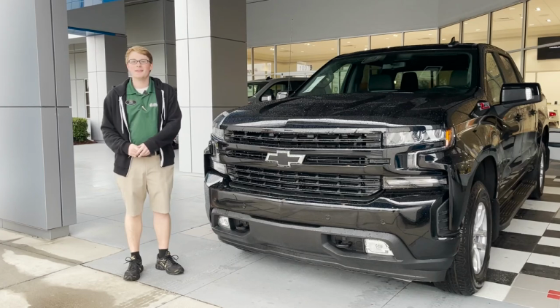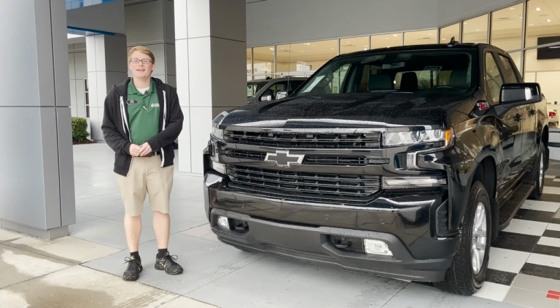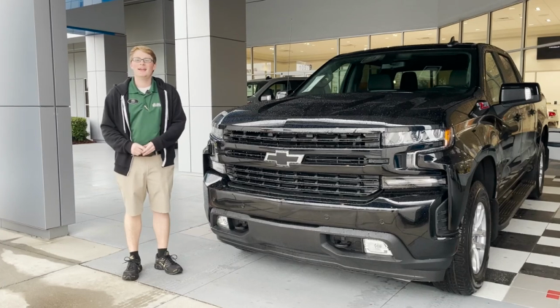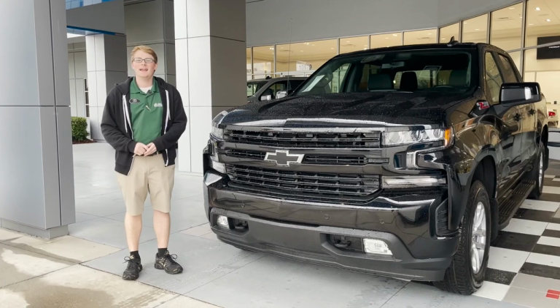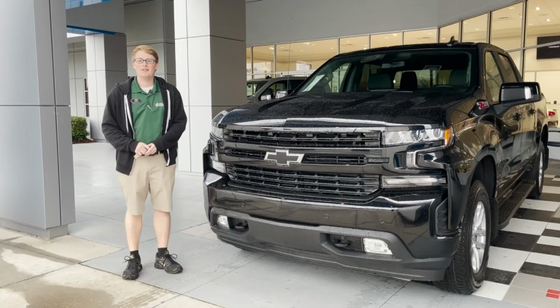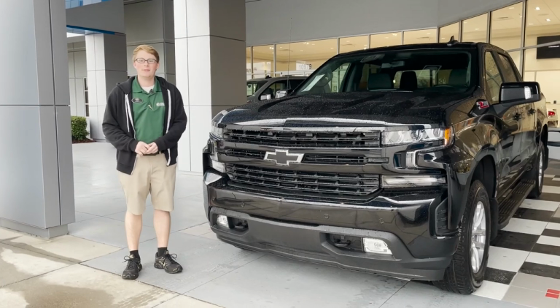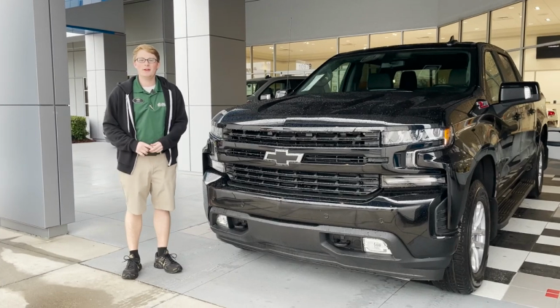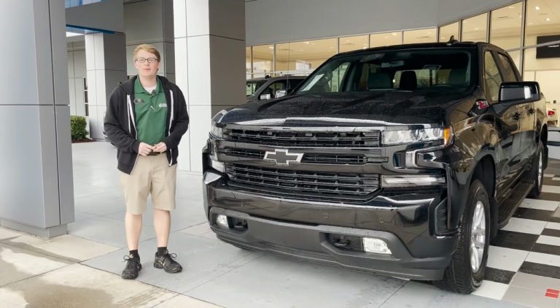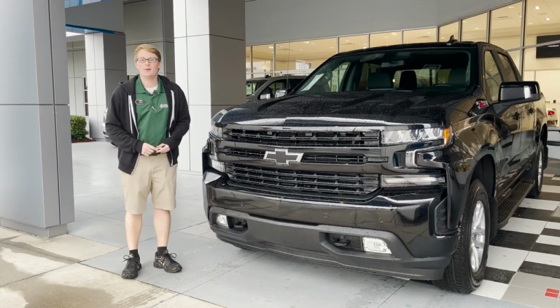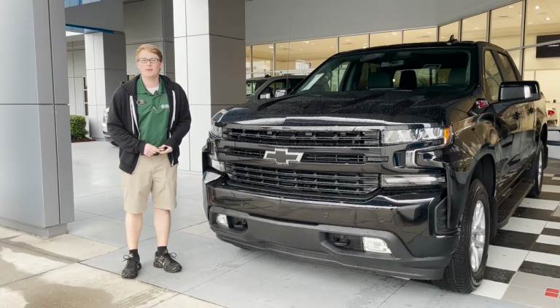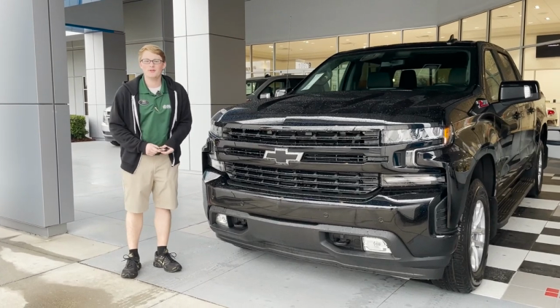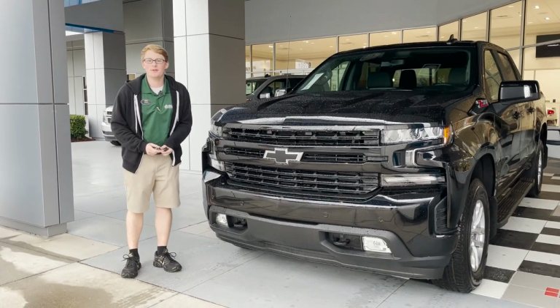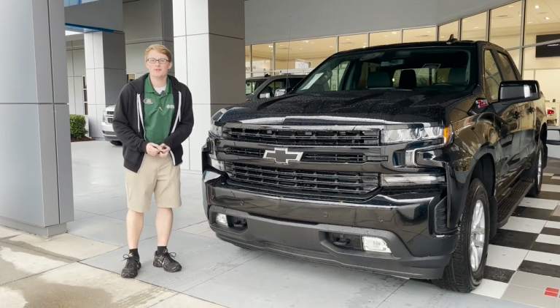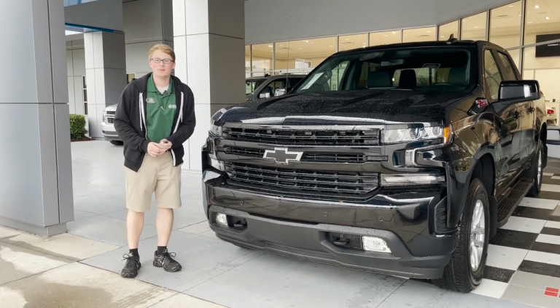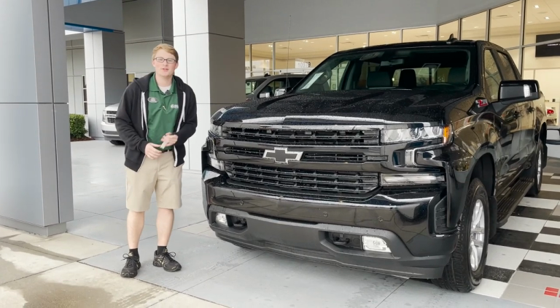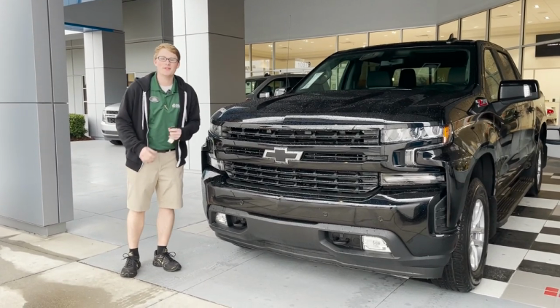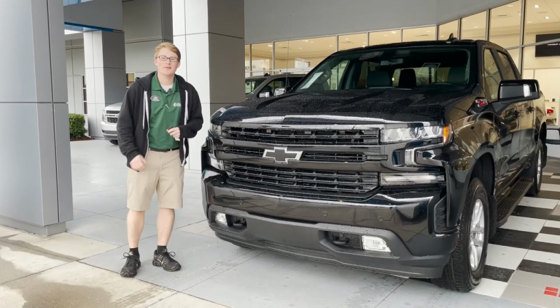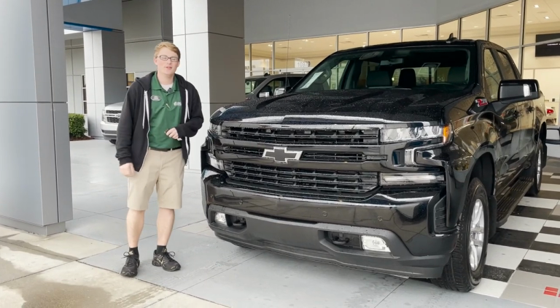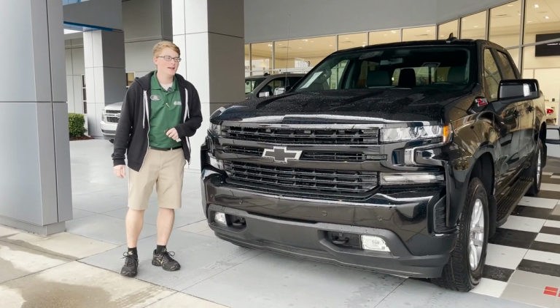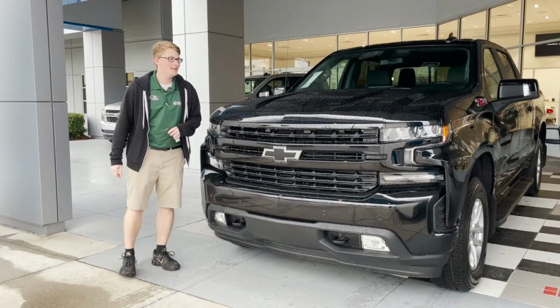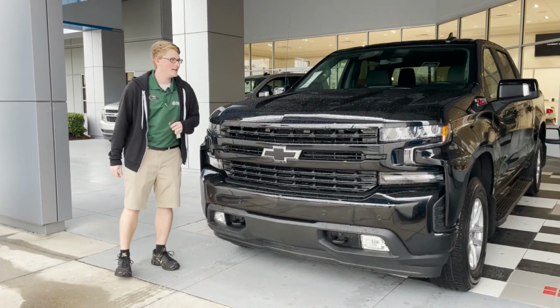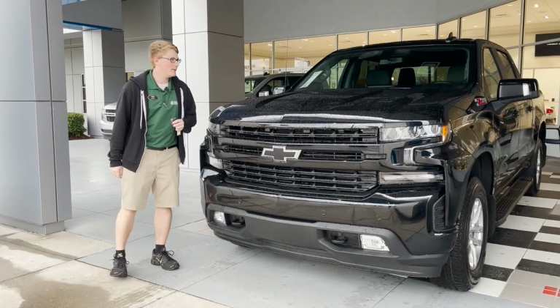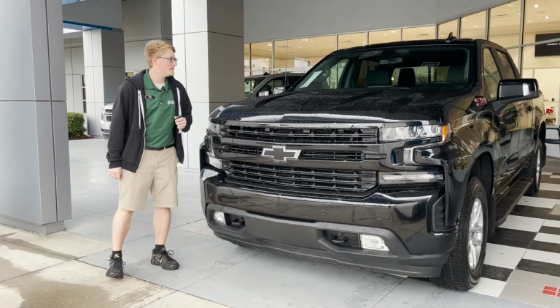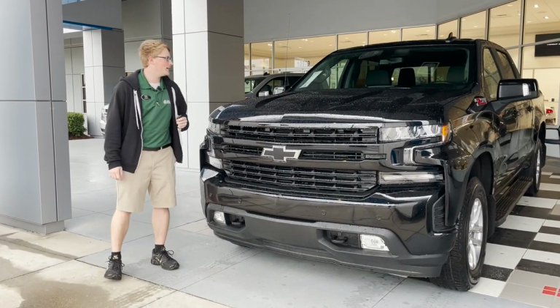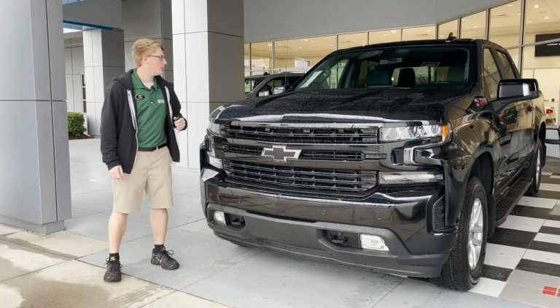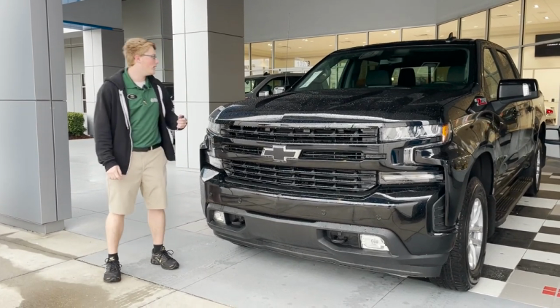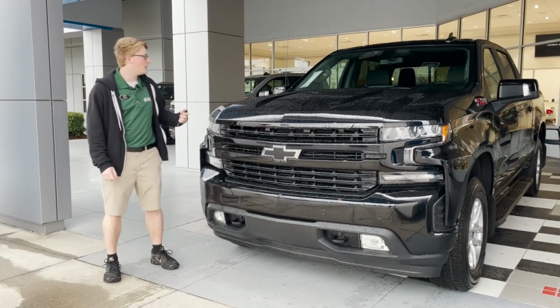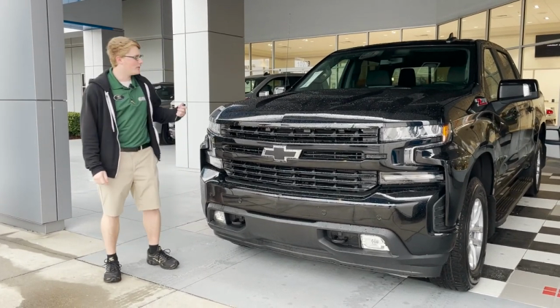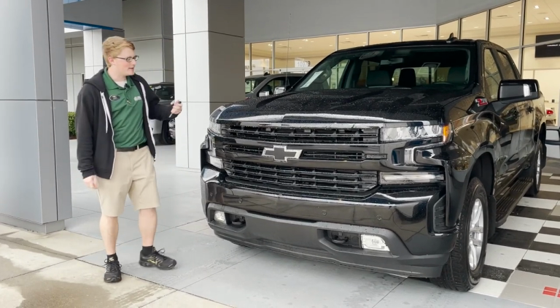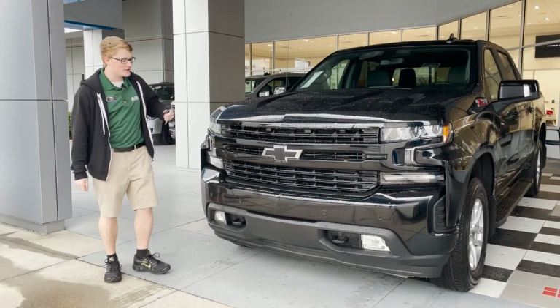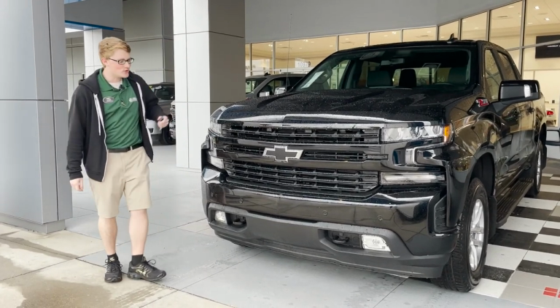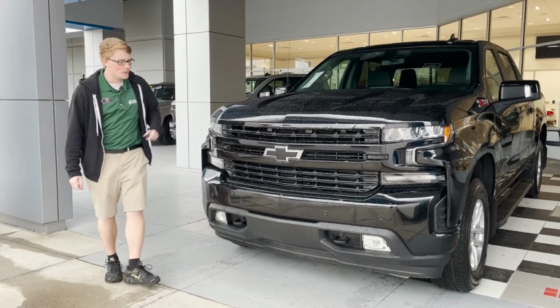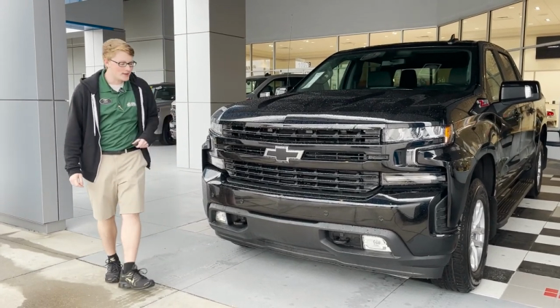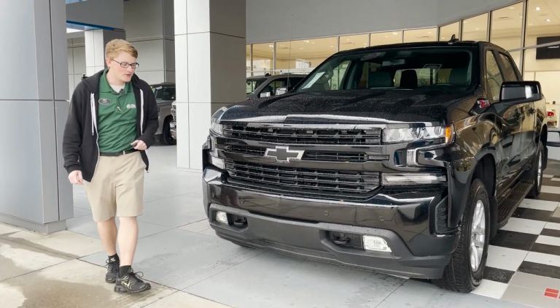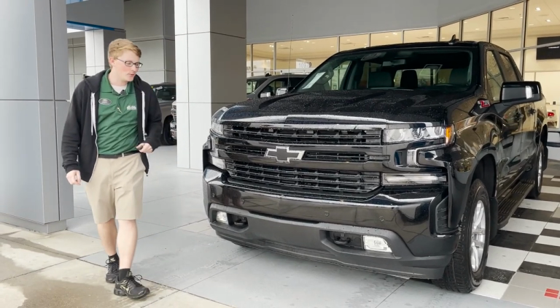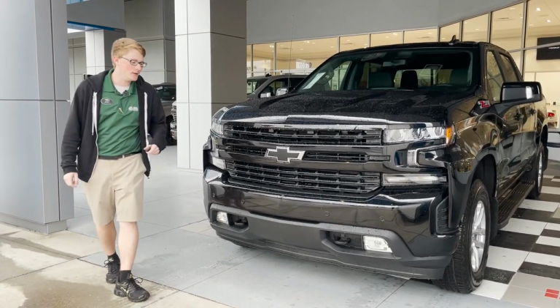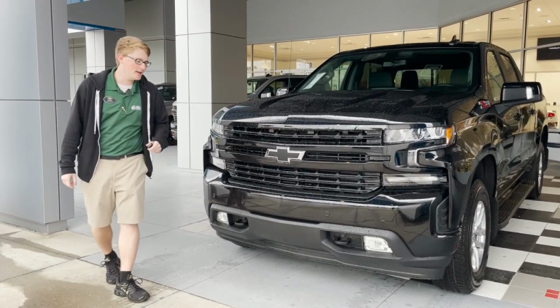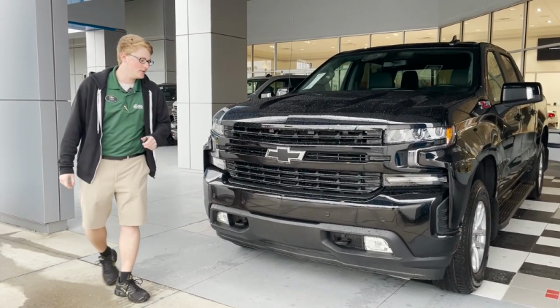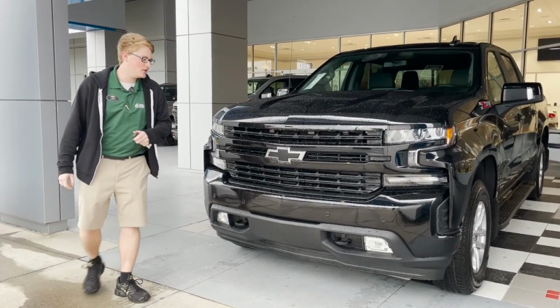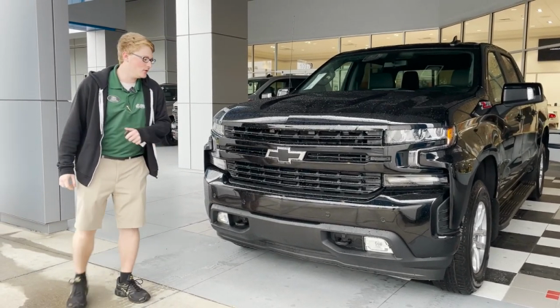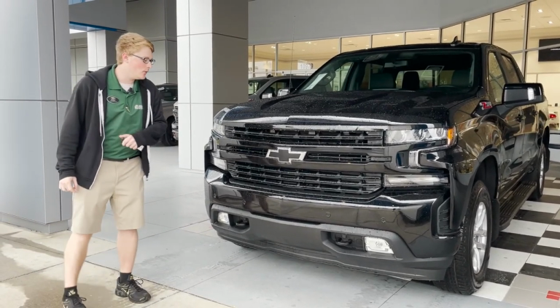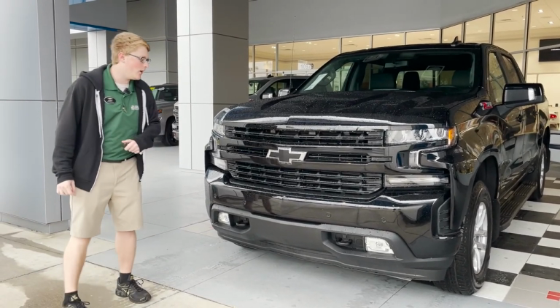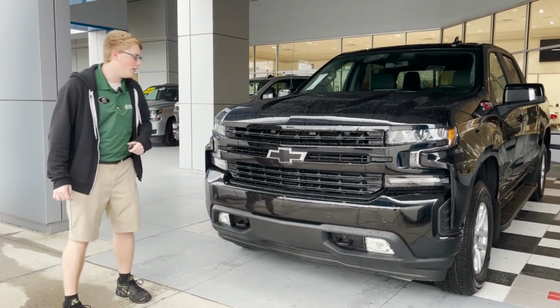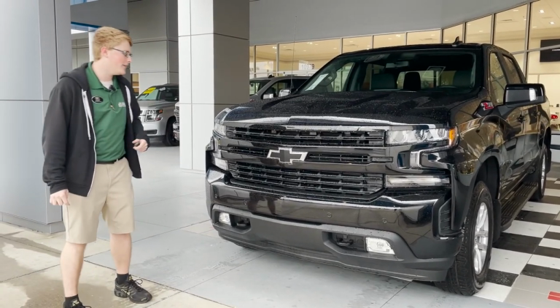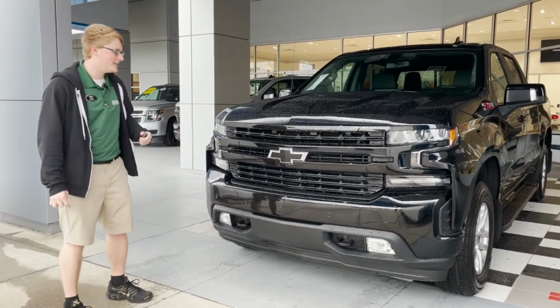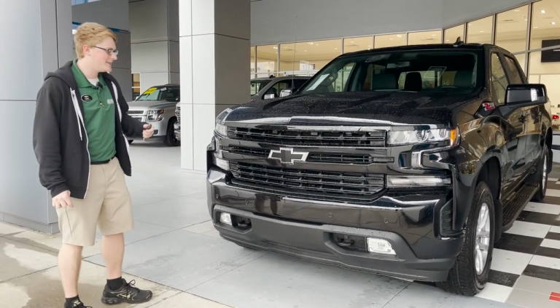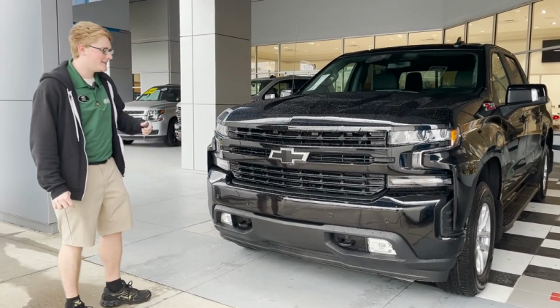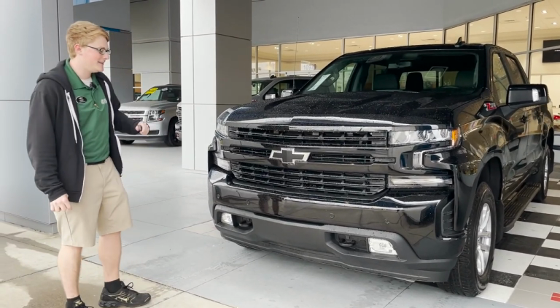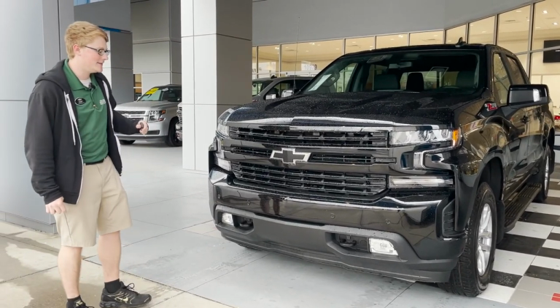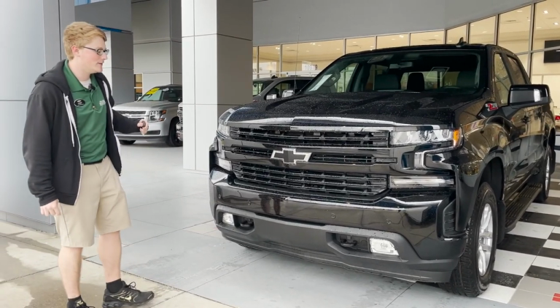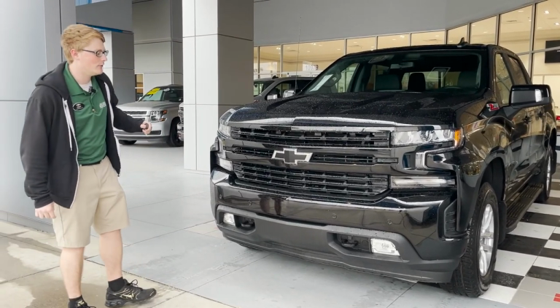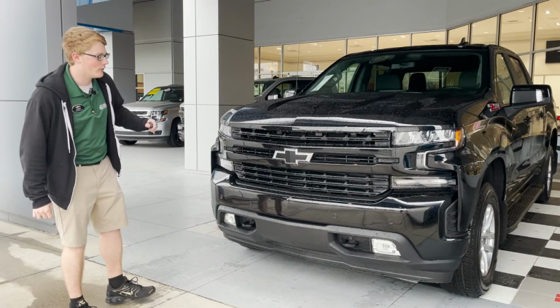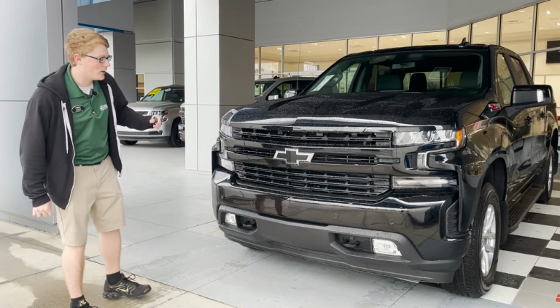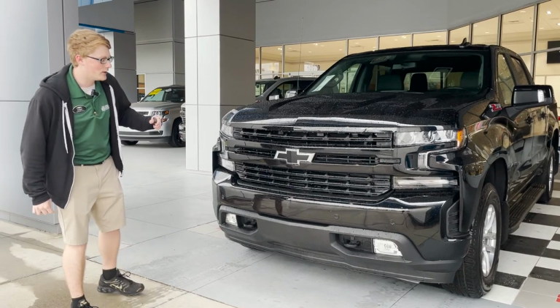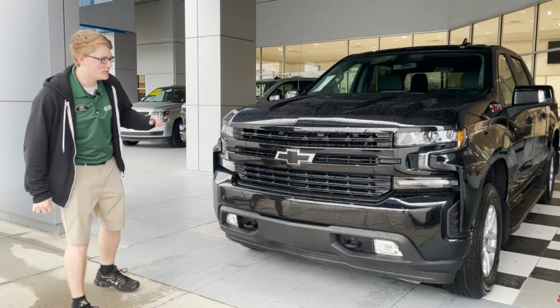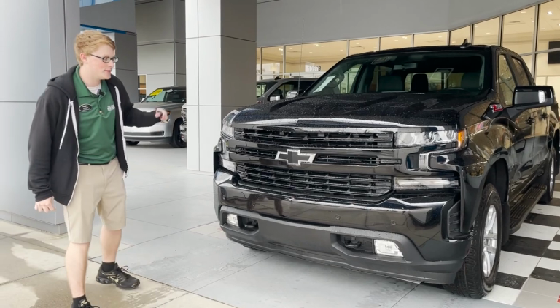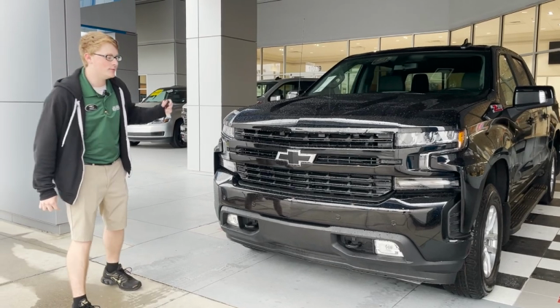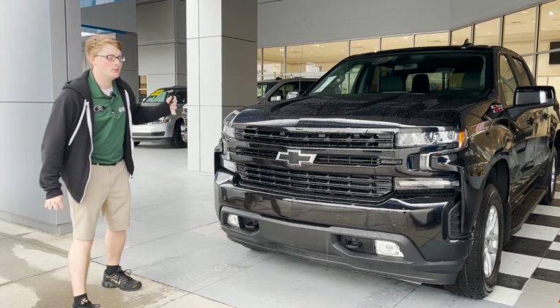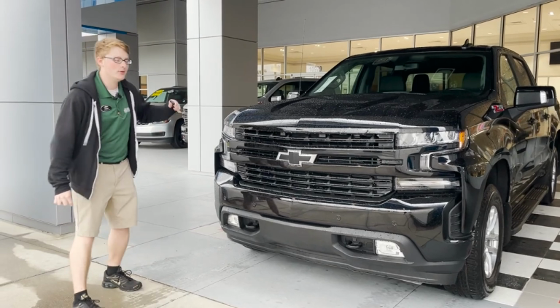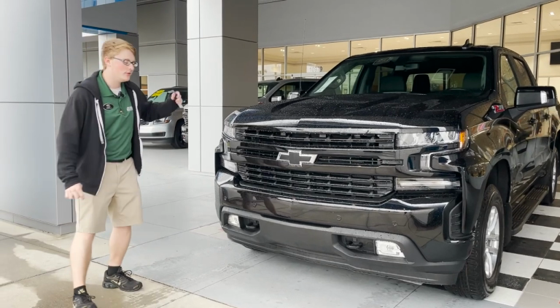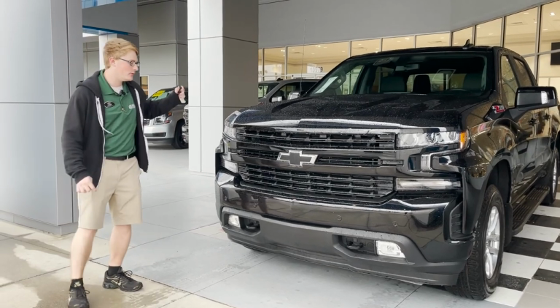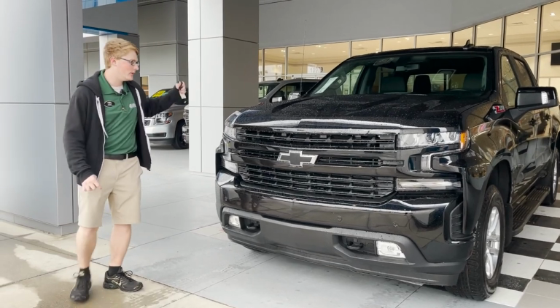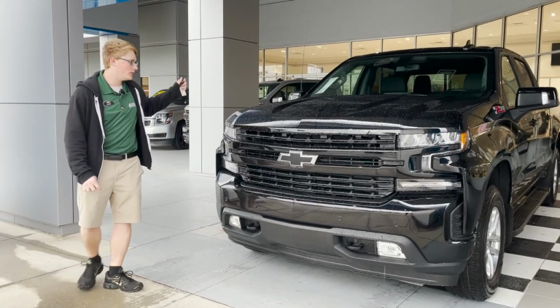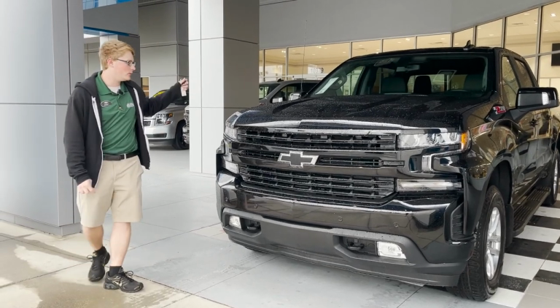Hey everybody, welcome to George Moore Chevrolet. Today we're taking a walk around this 2022 RST Silverado. It's a beautiful vehicle.